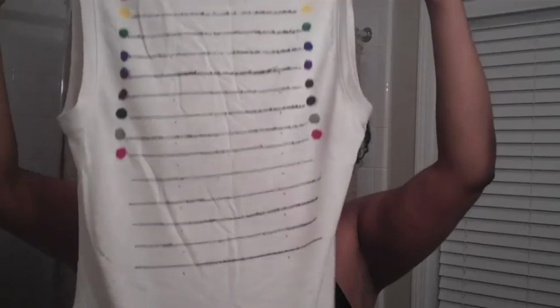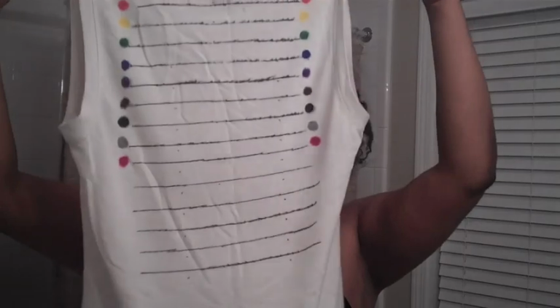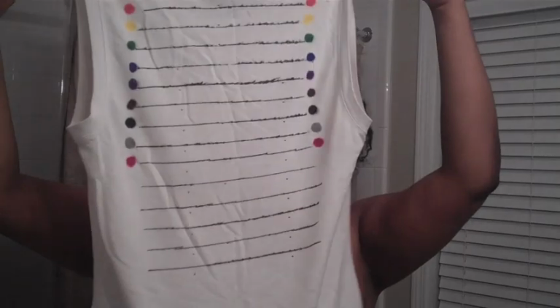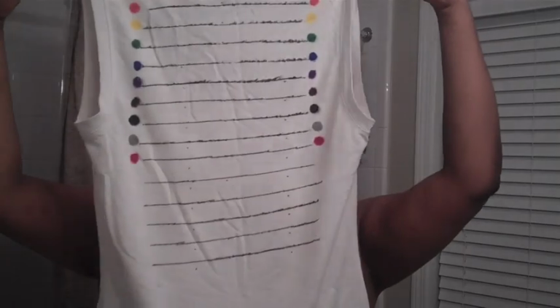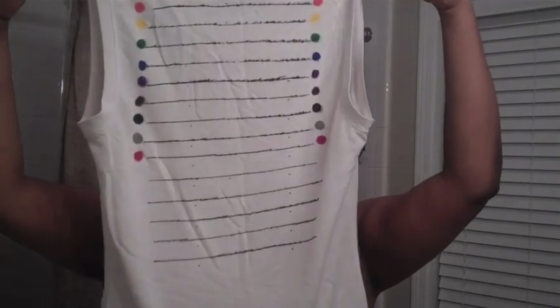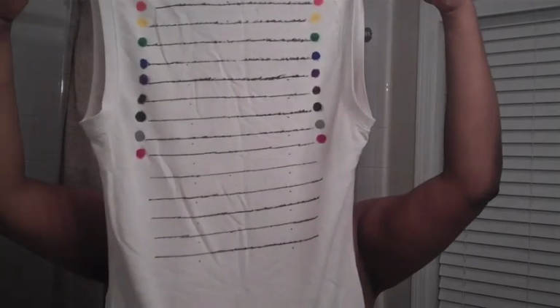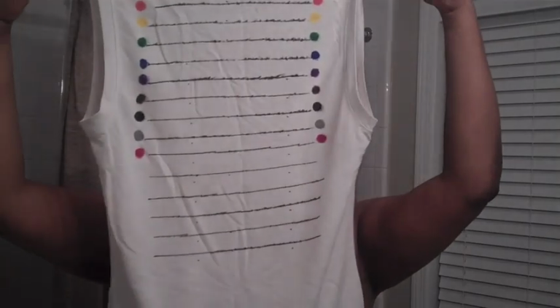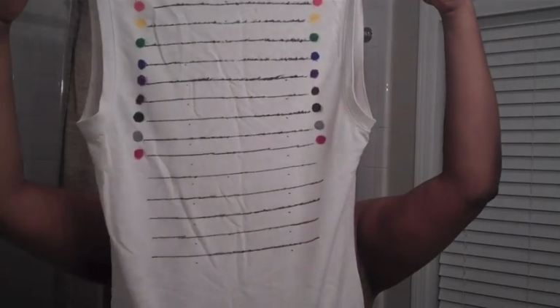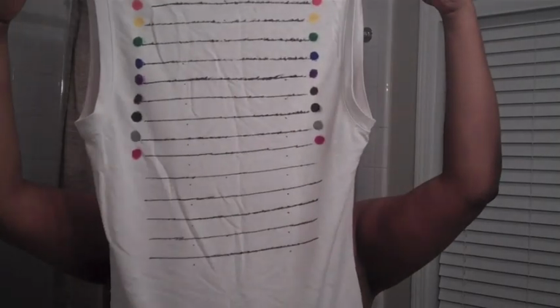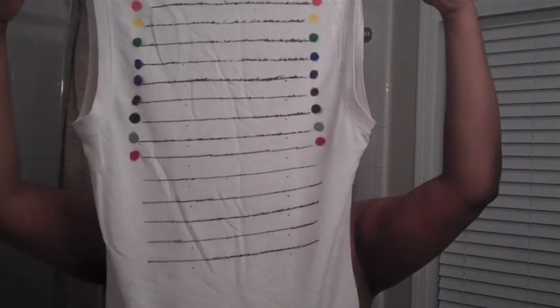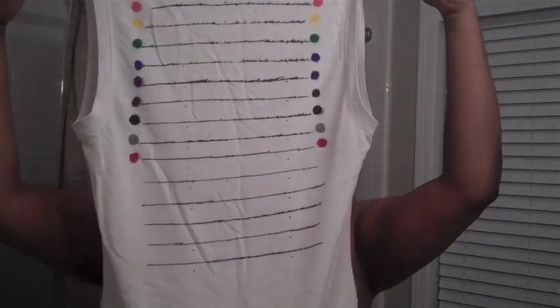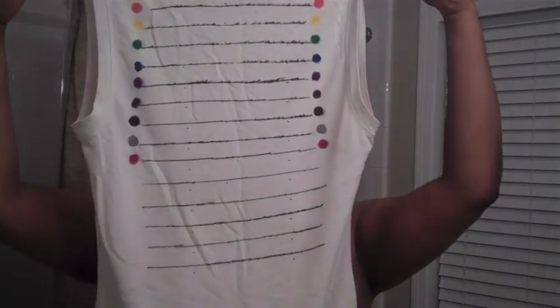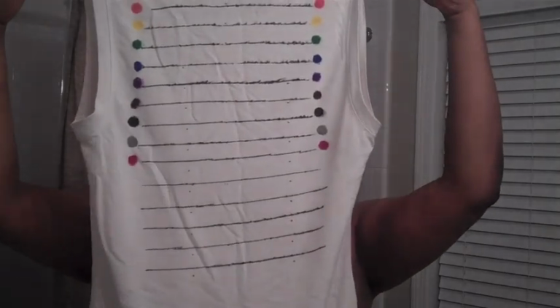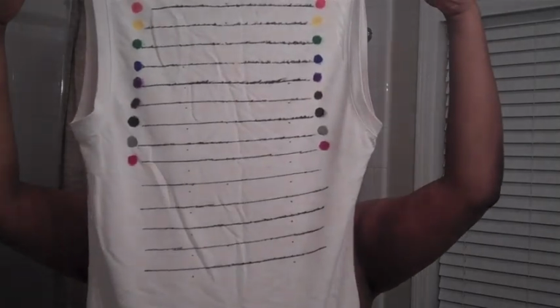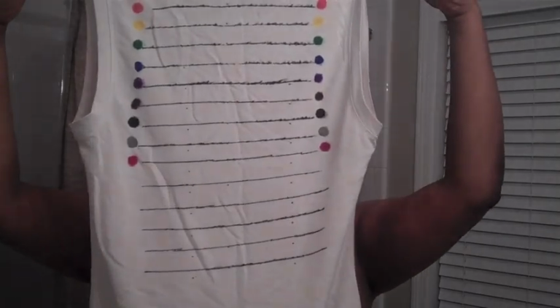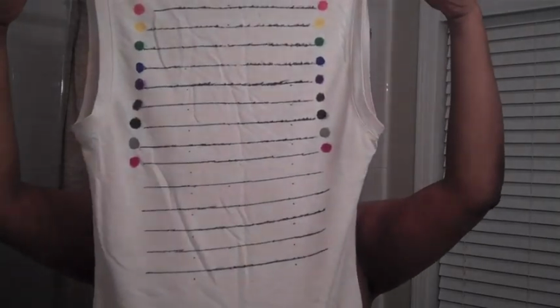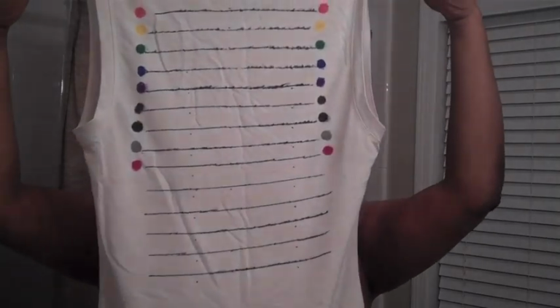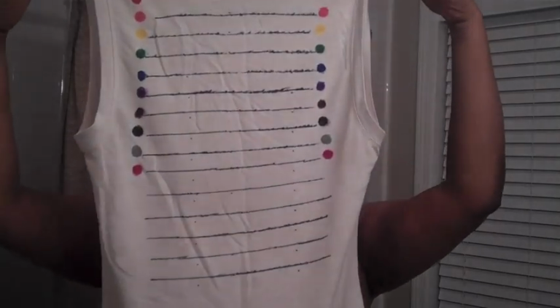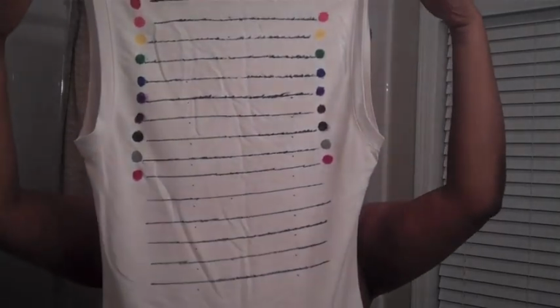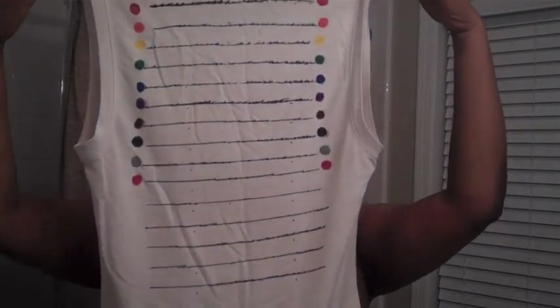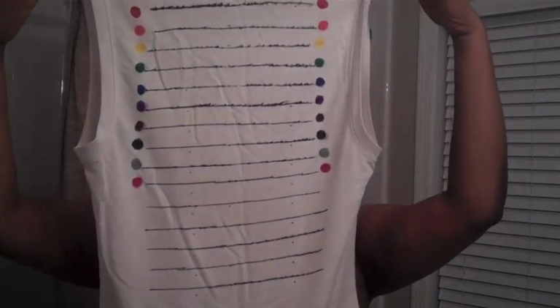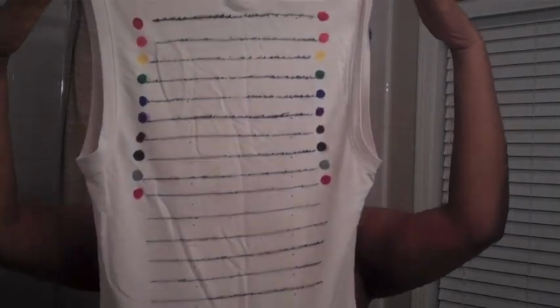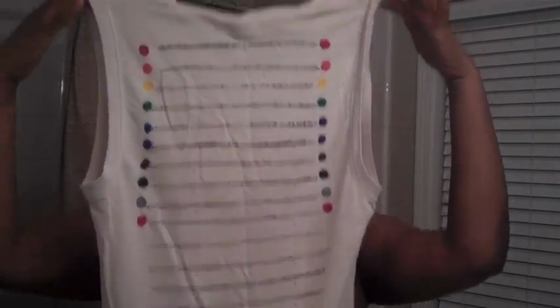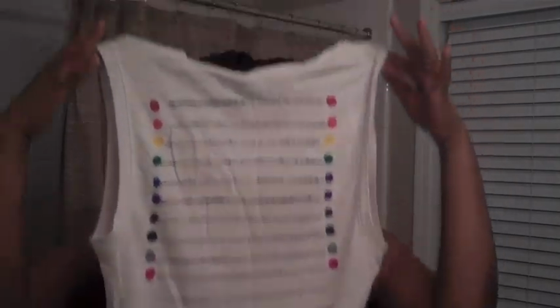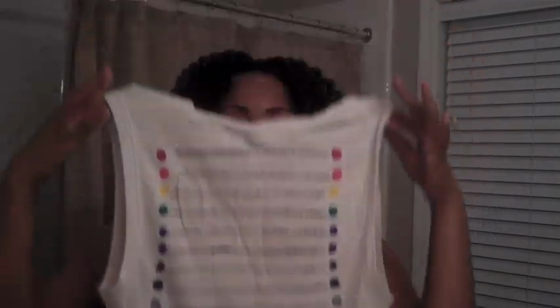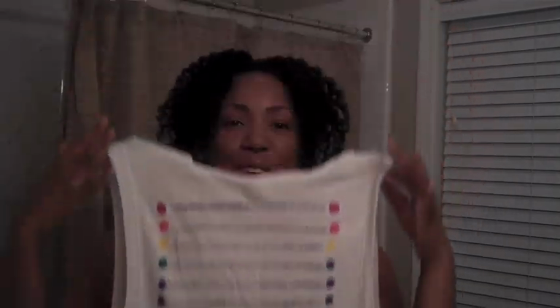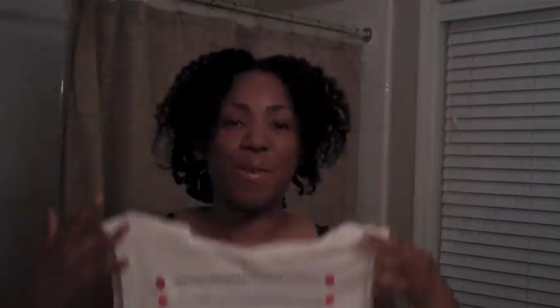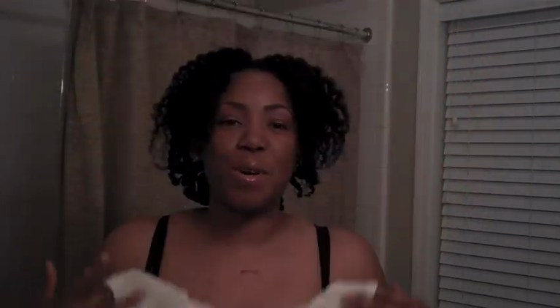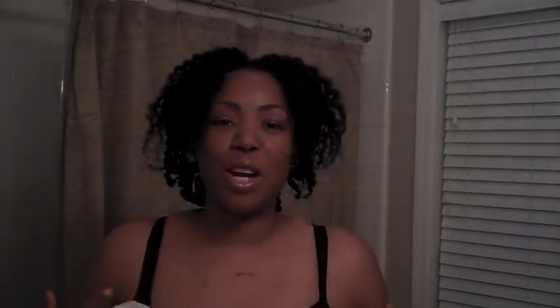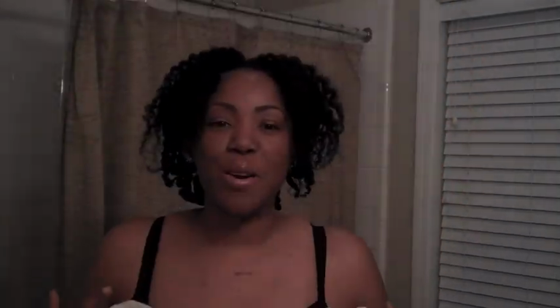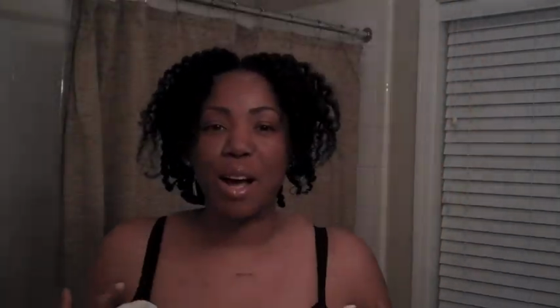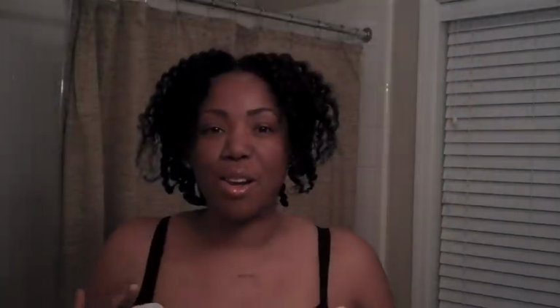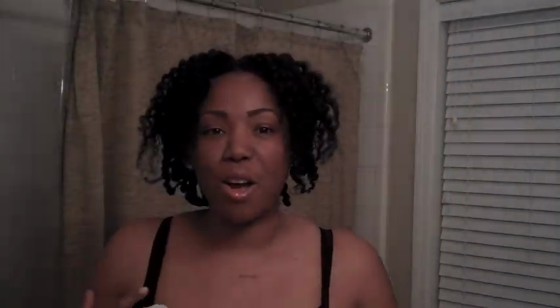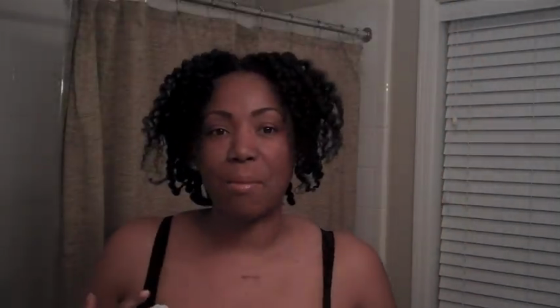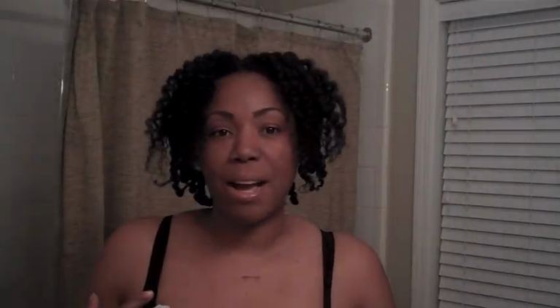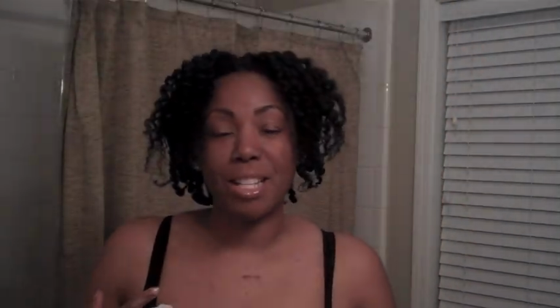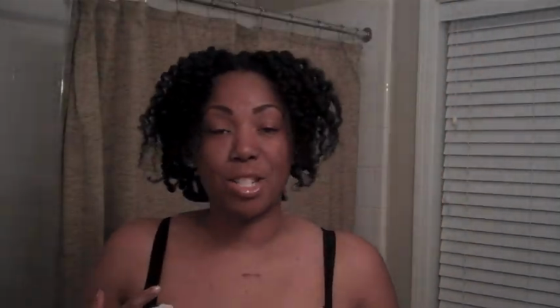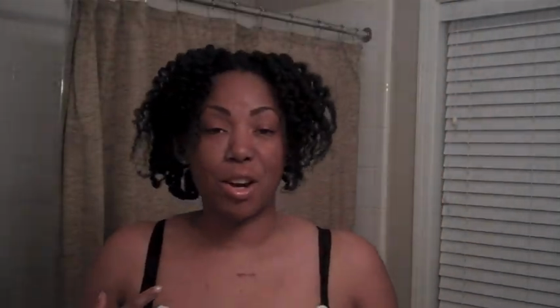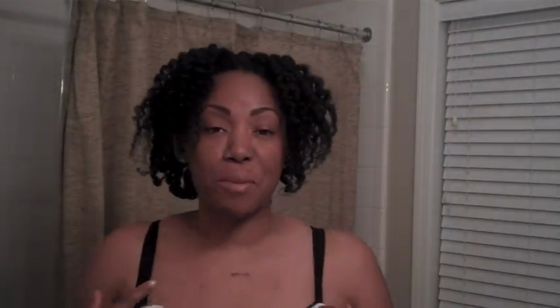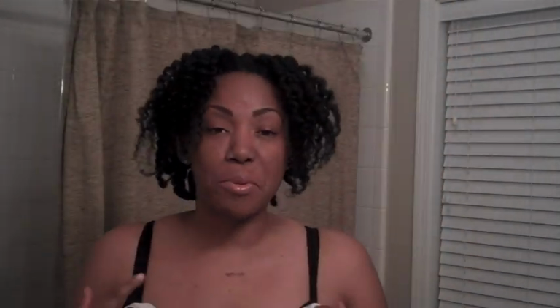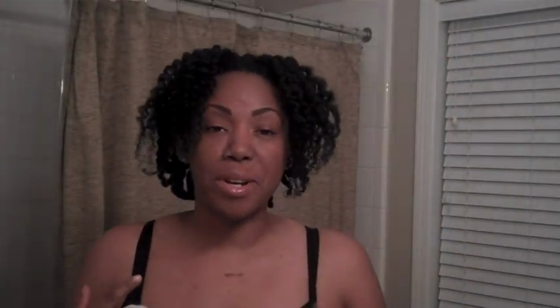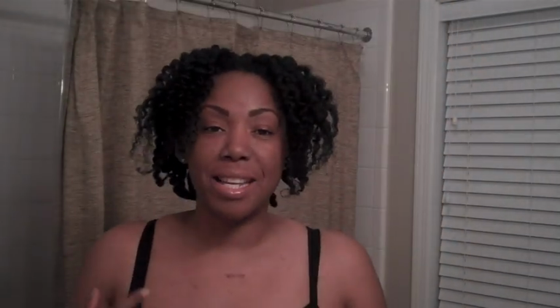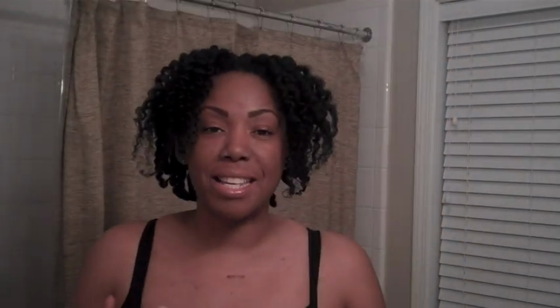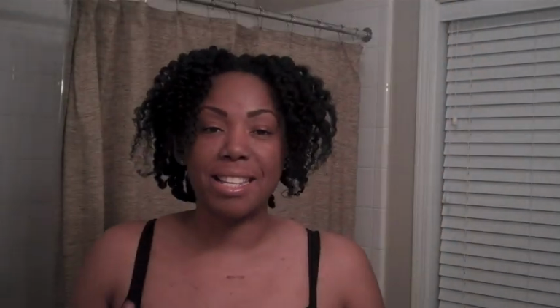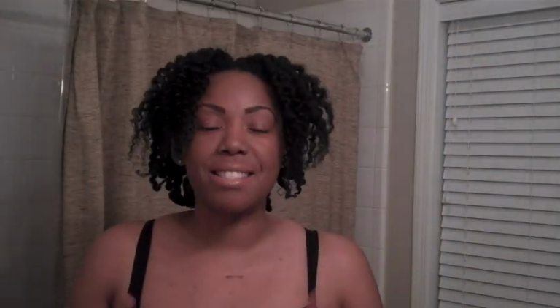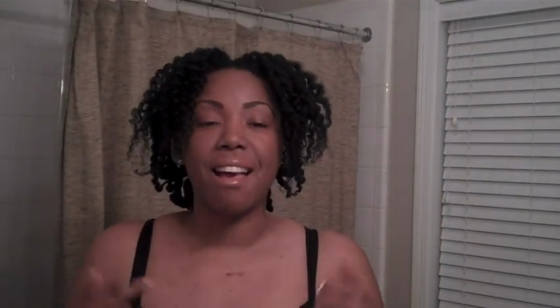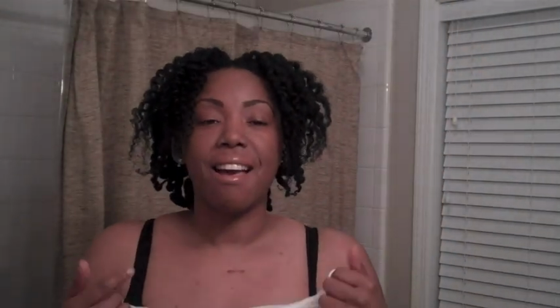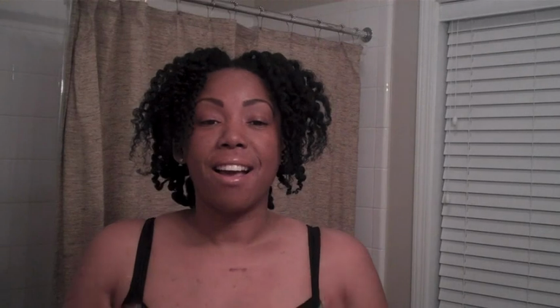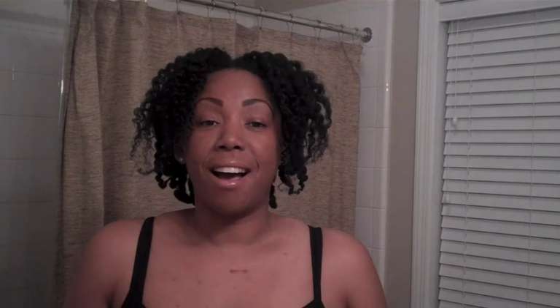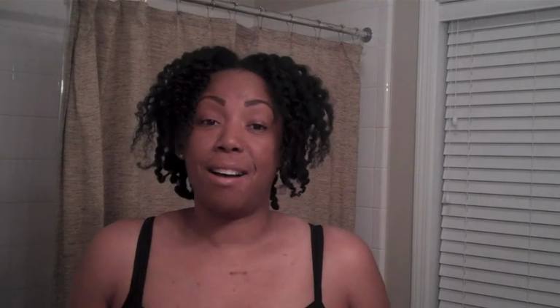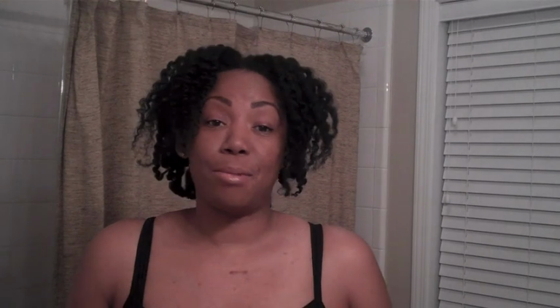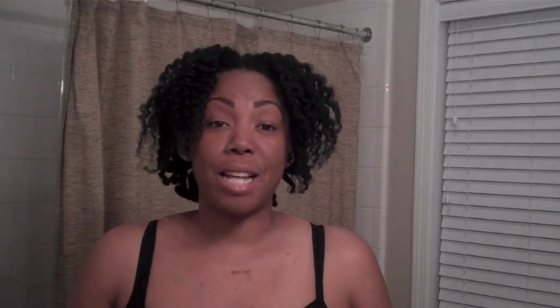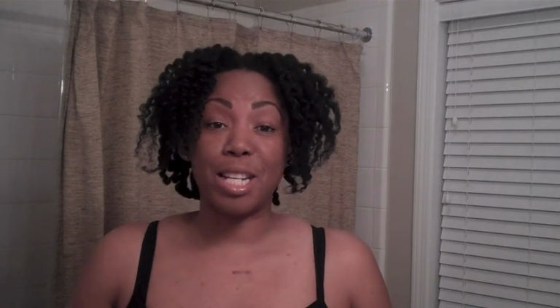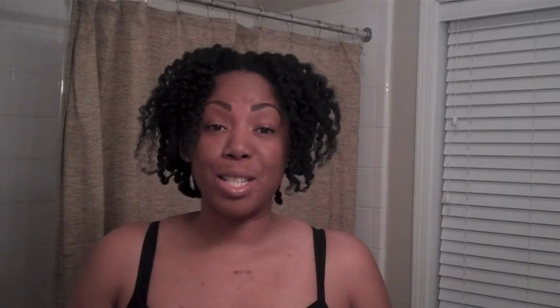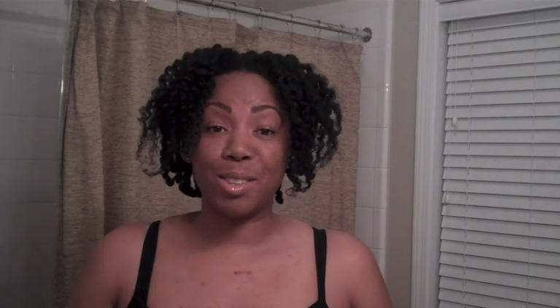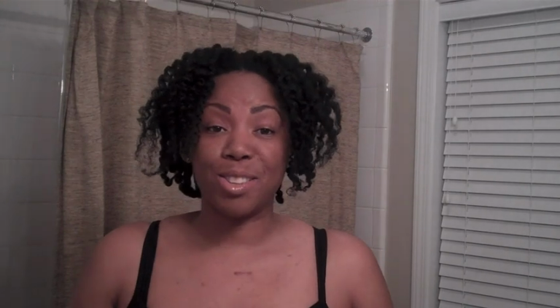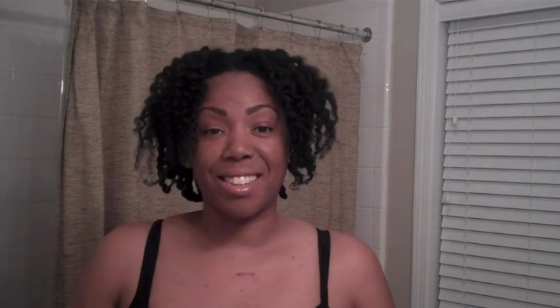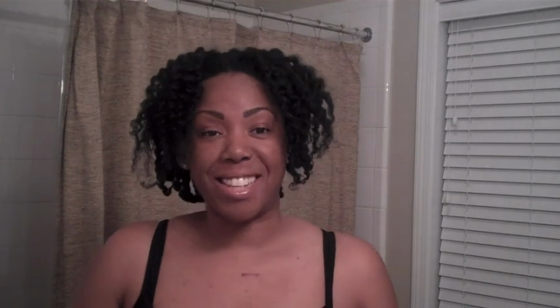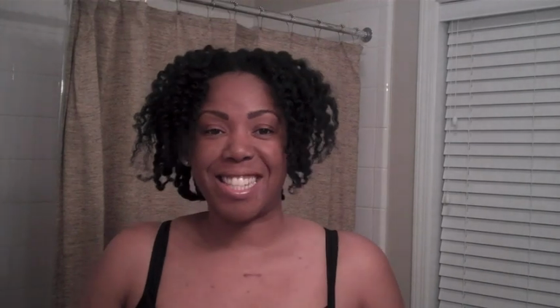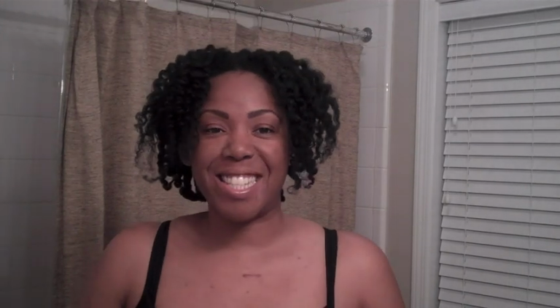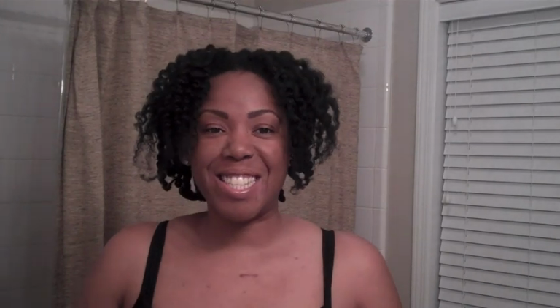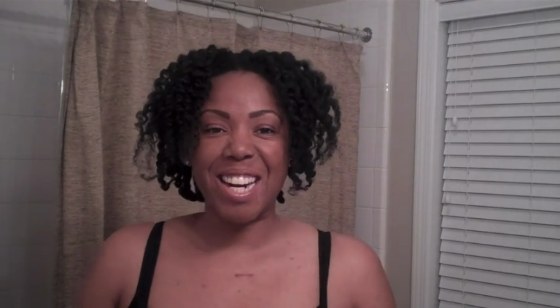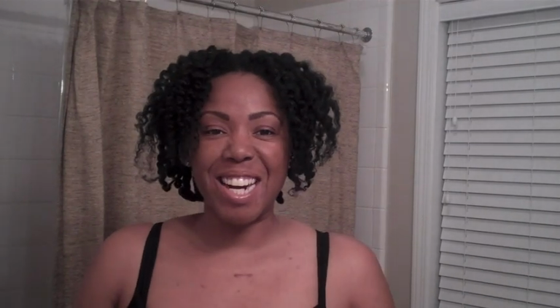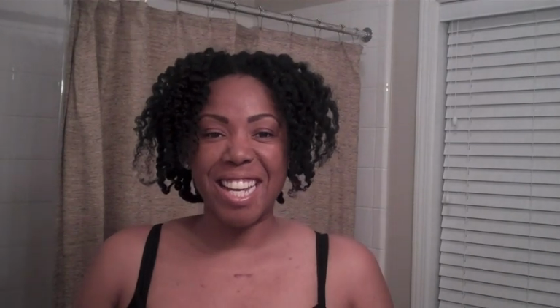Hey YouTube, this is going to be a Length Check video, so if you want to know how long my starting point is, stay tuned. Let's get started.